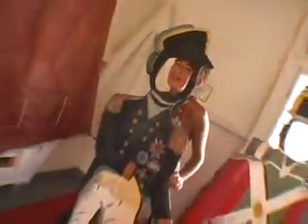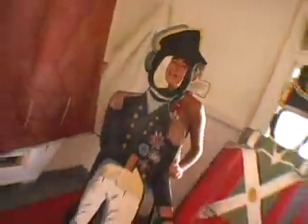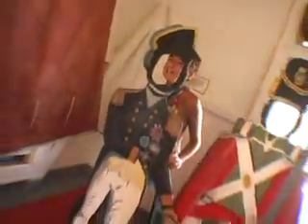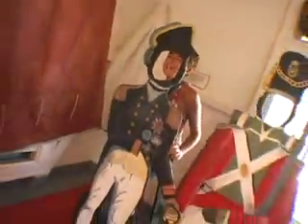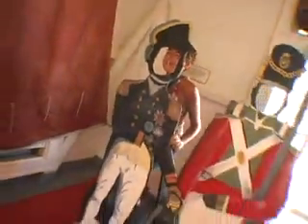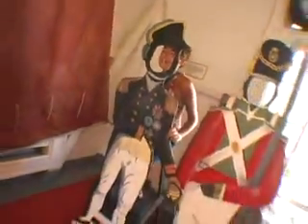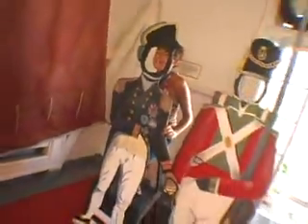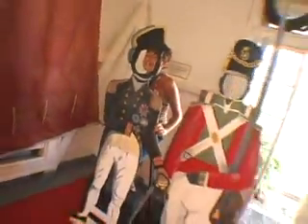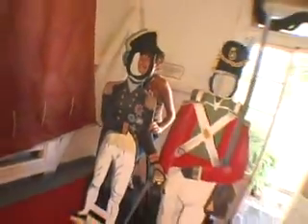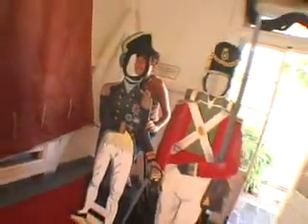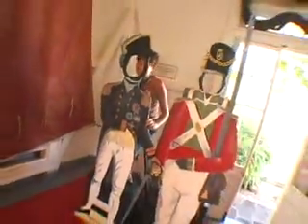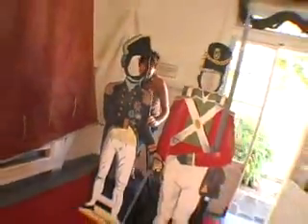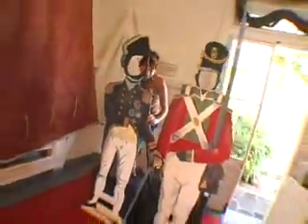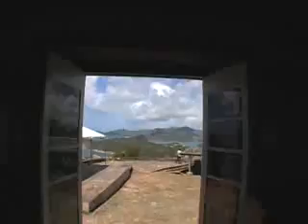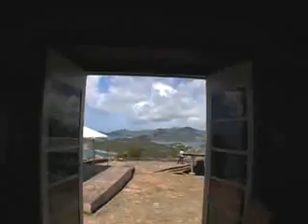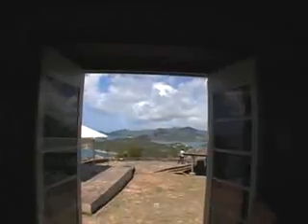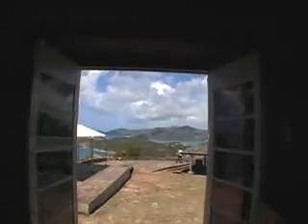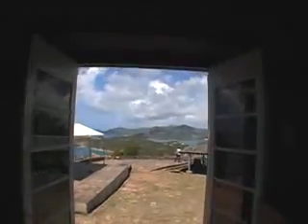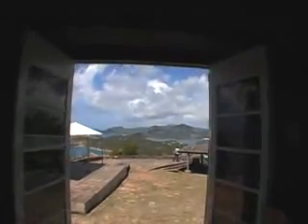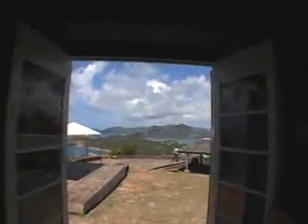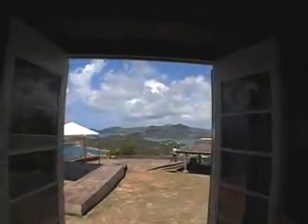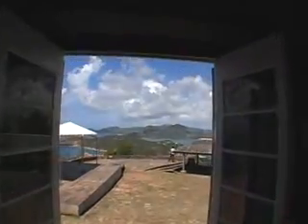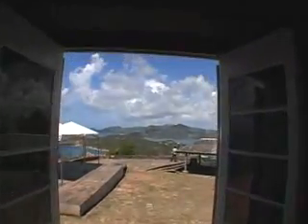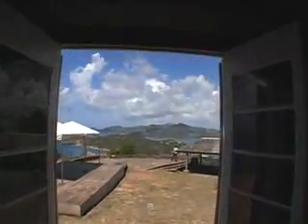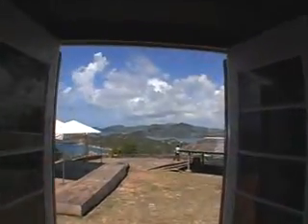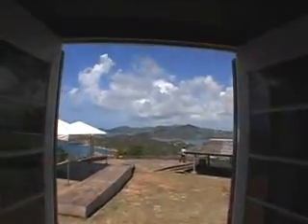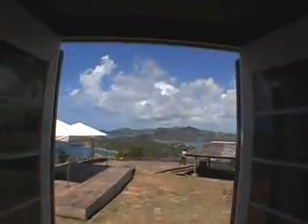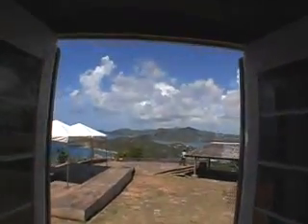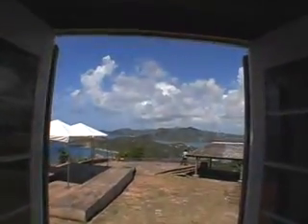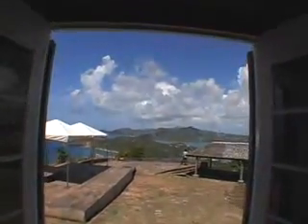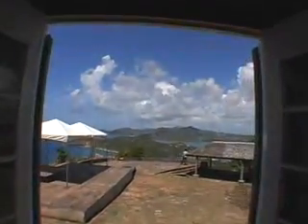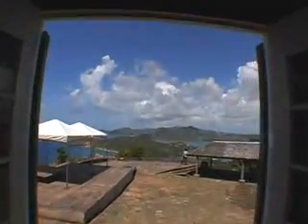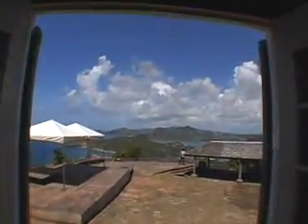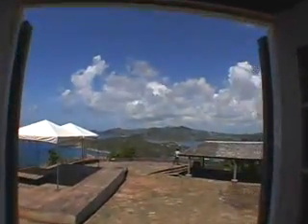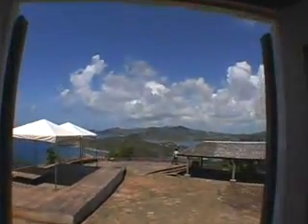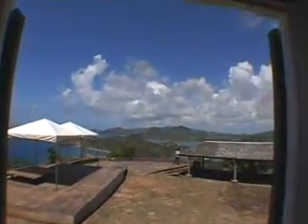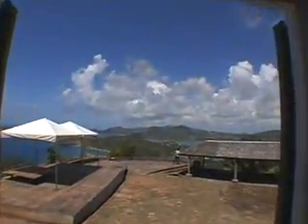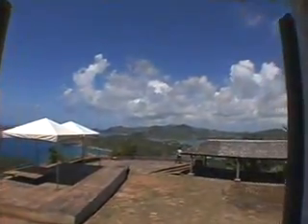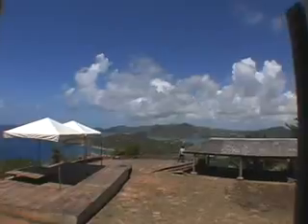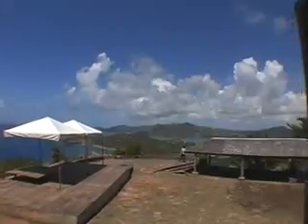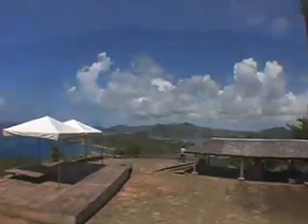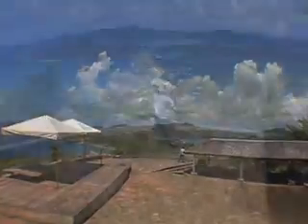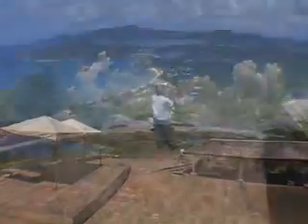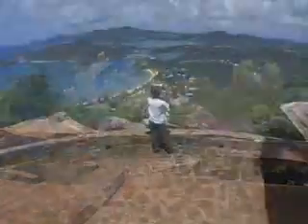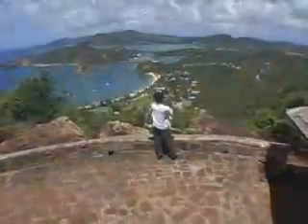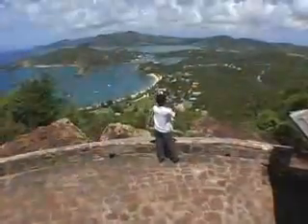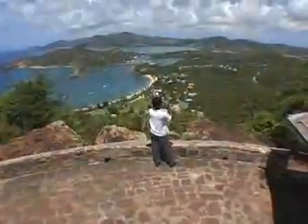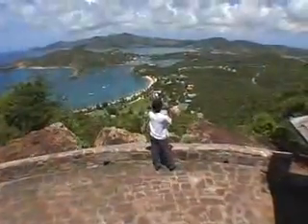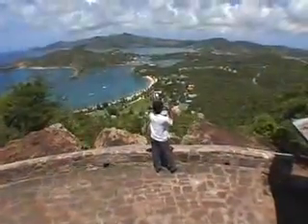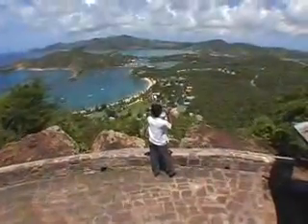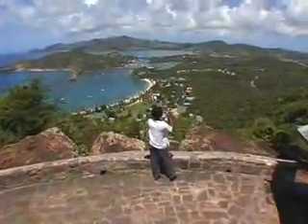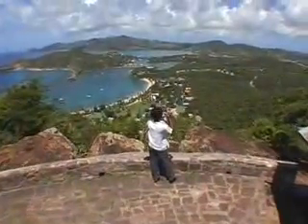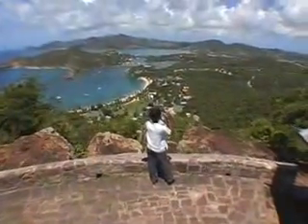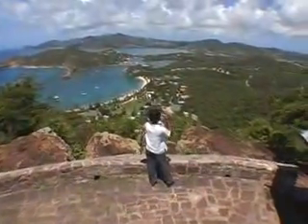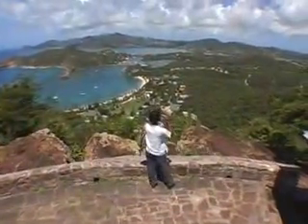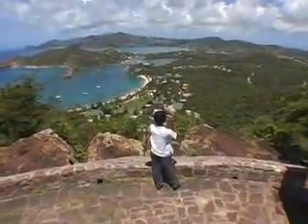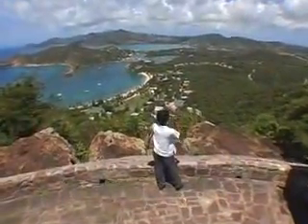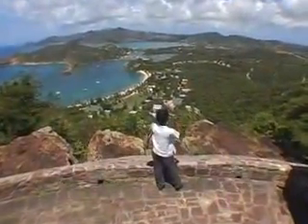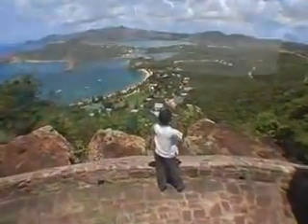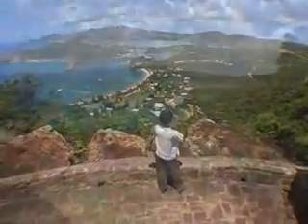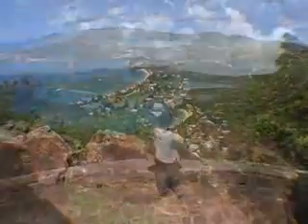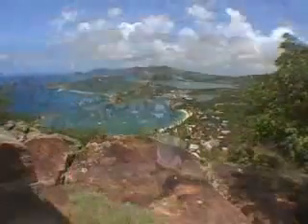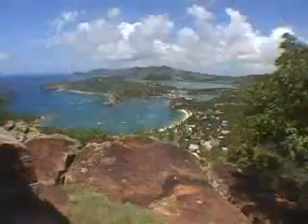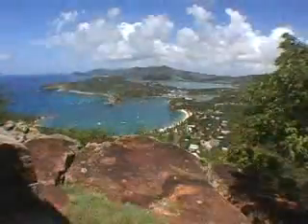Continue on to Shirley Heights, where you can explore the ruins and Fort James, and take in some great views of the English Harbor and Nelson's Dockyard.